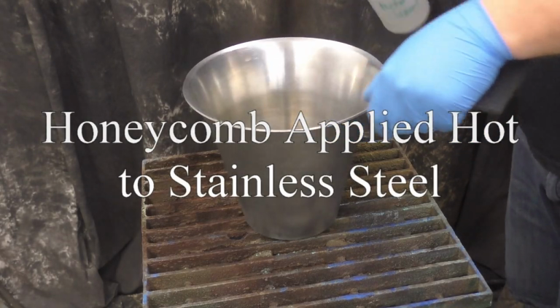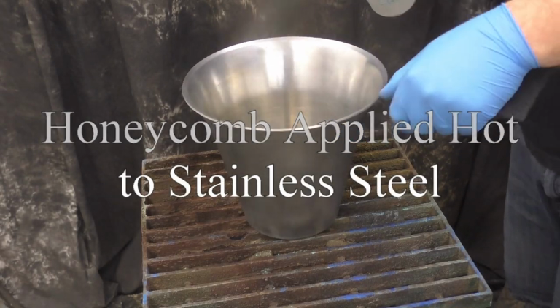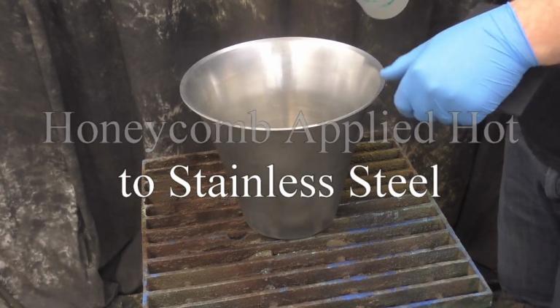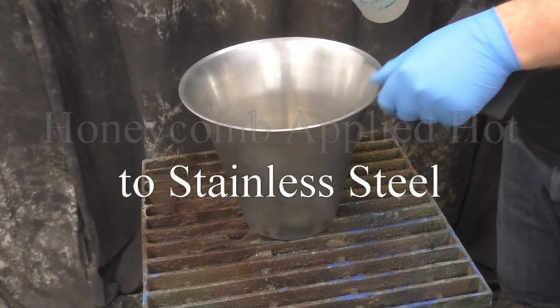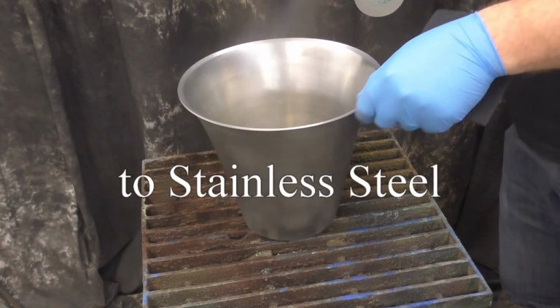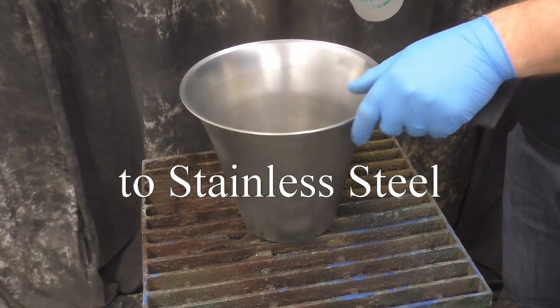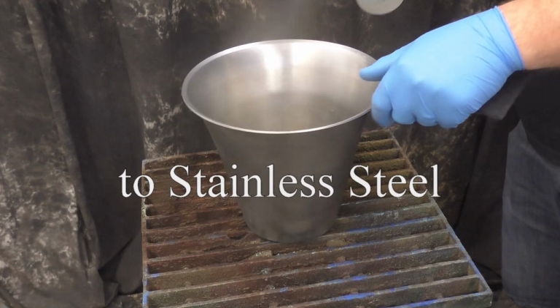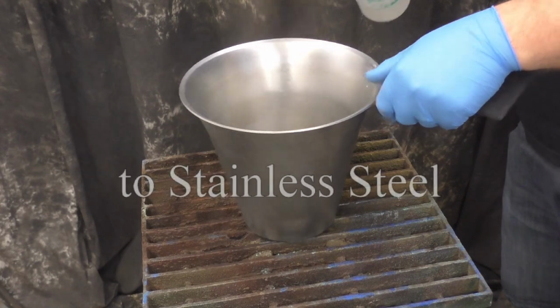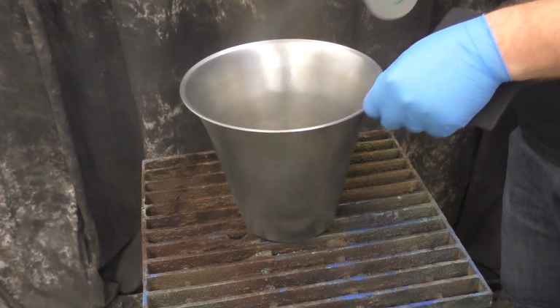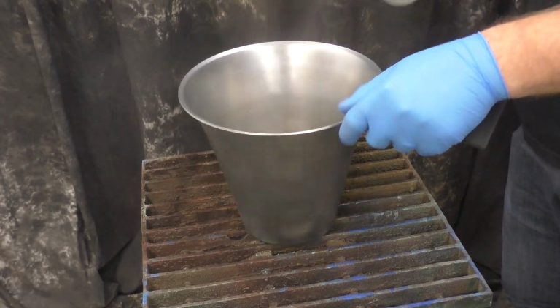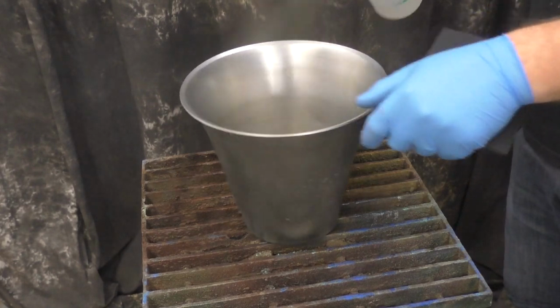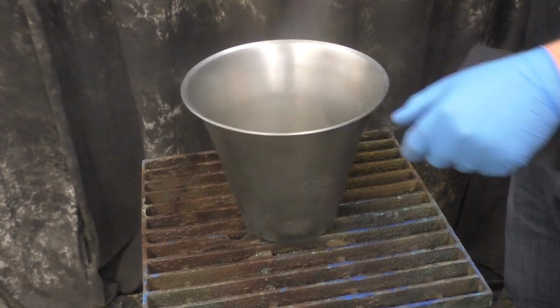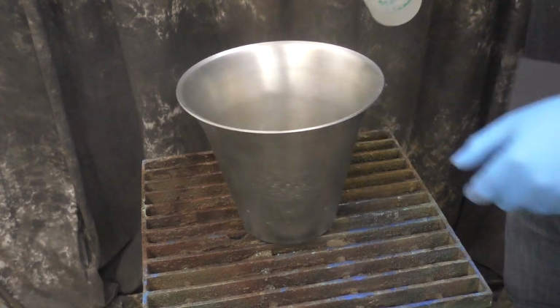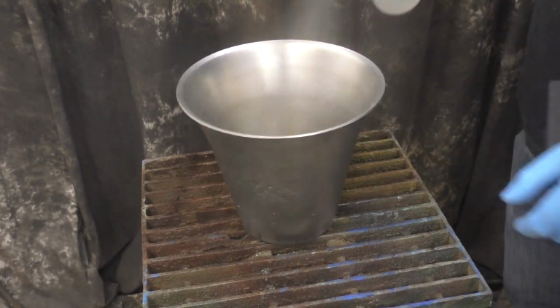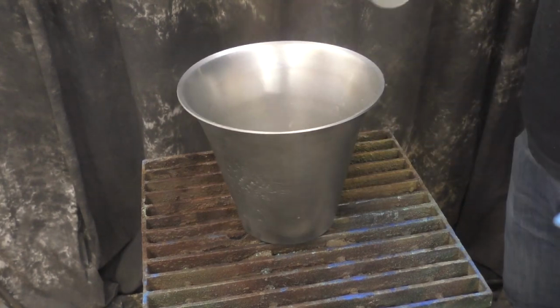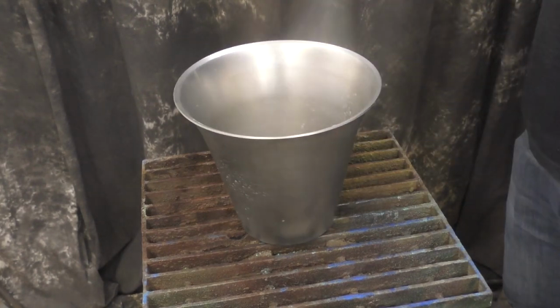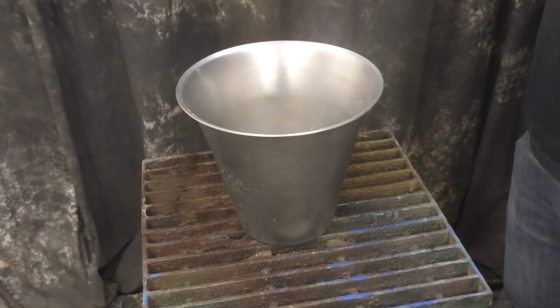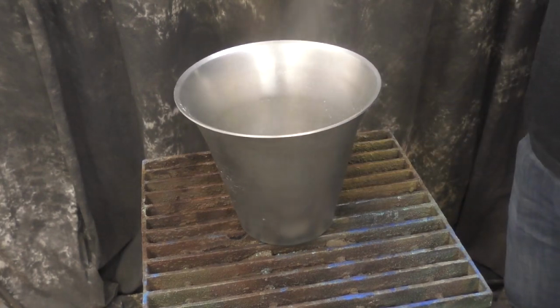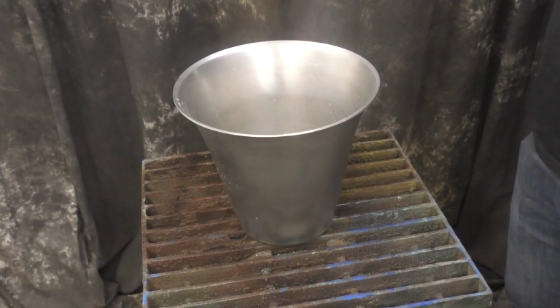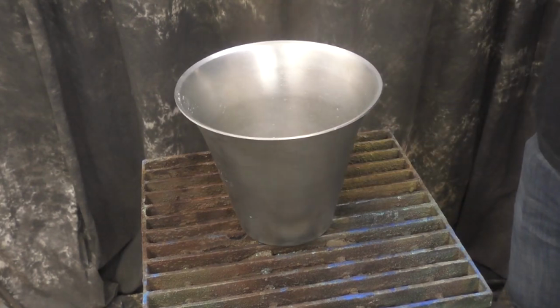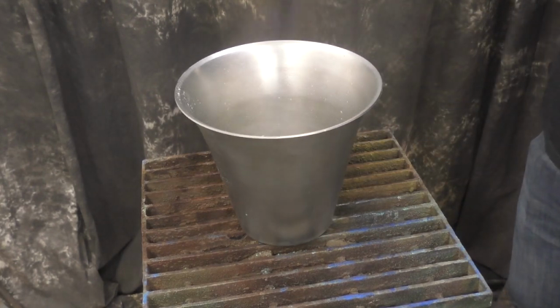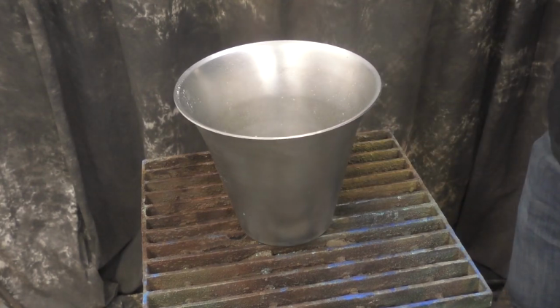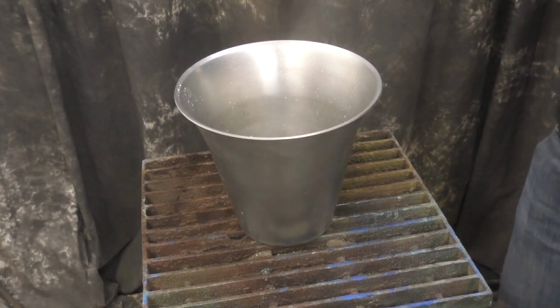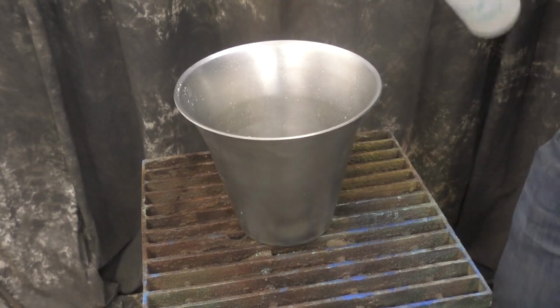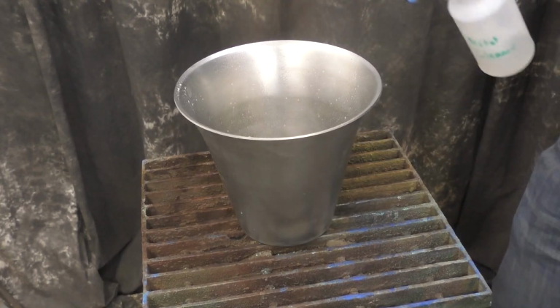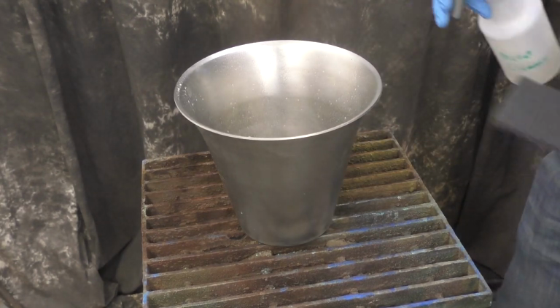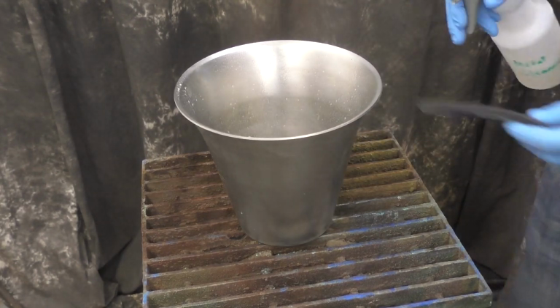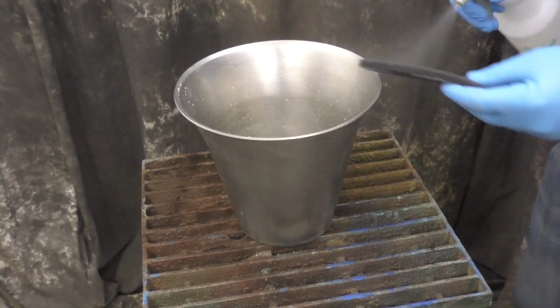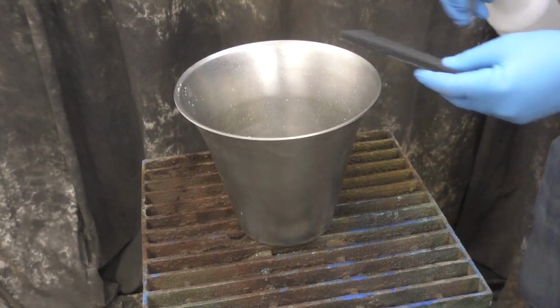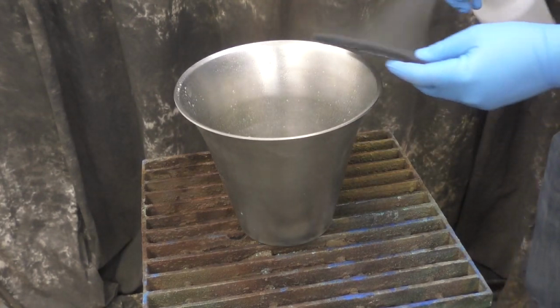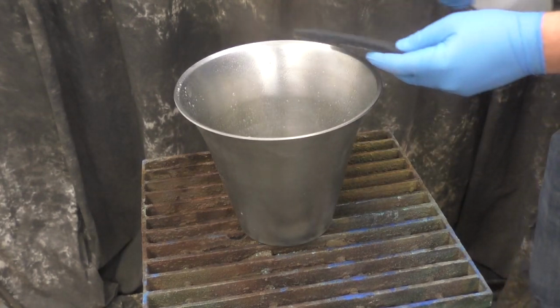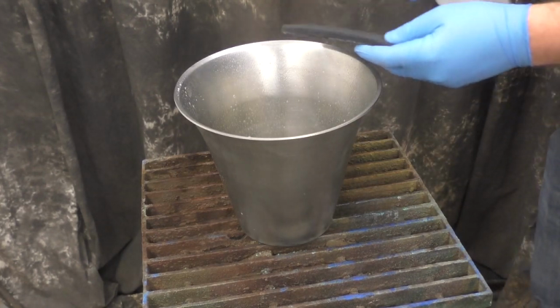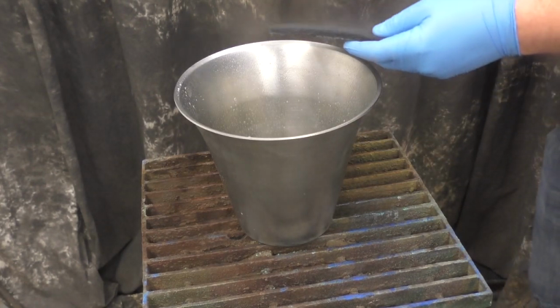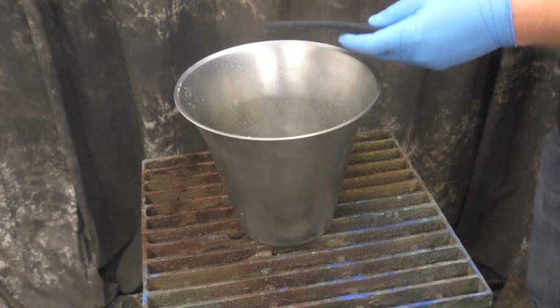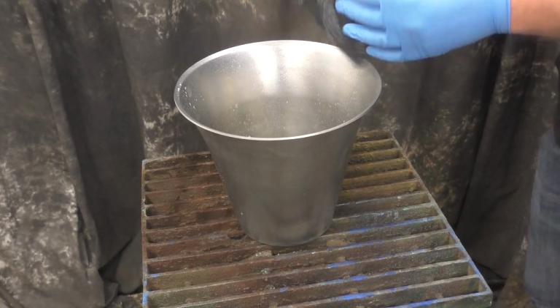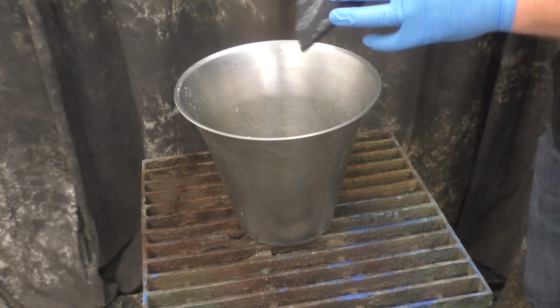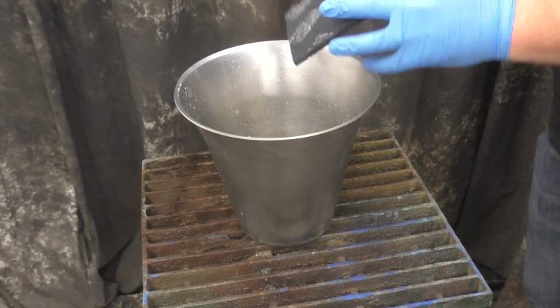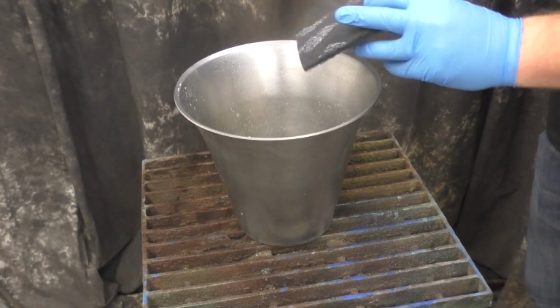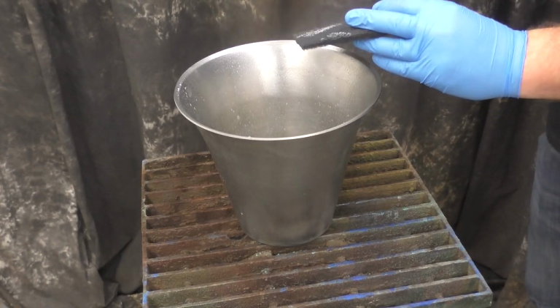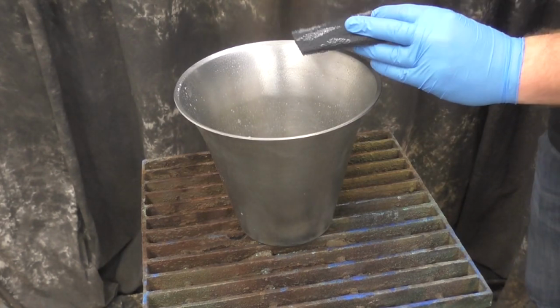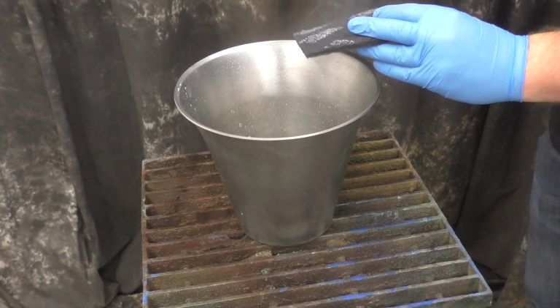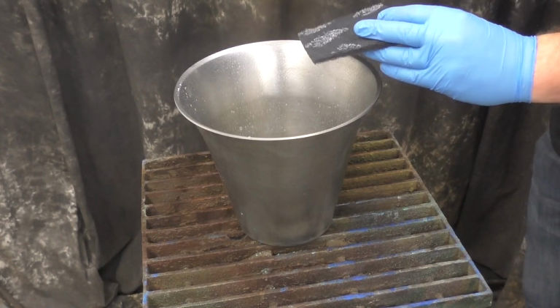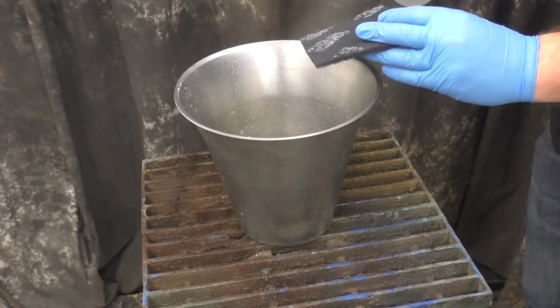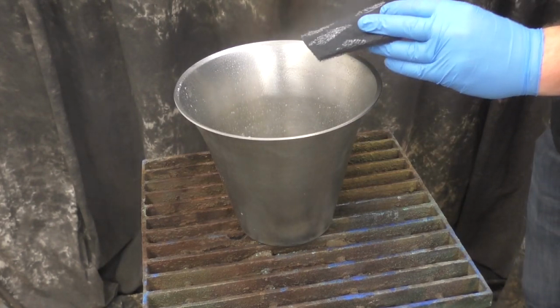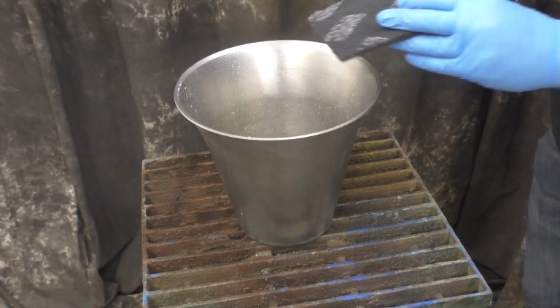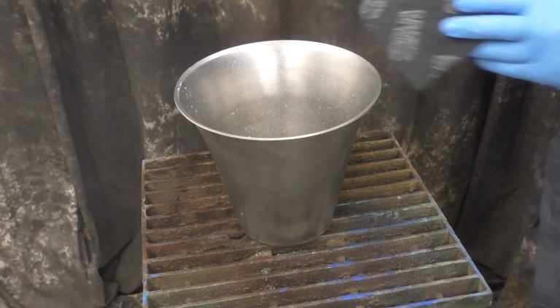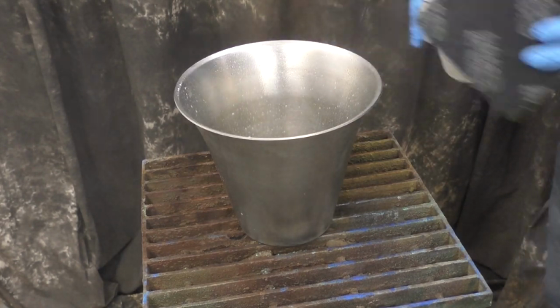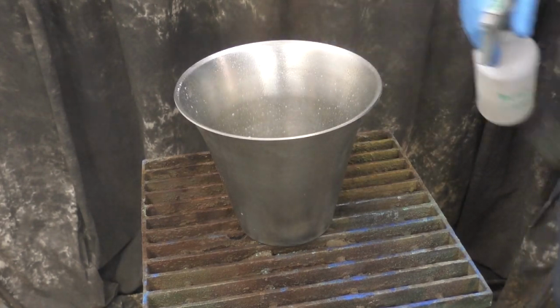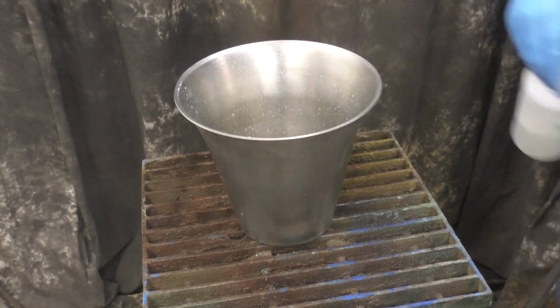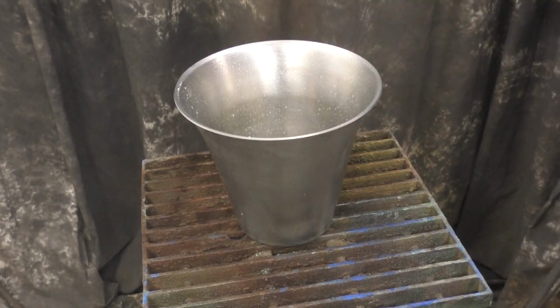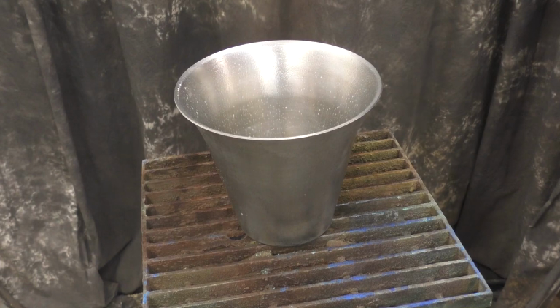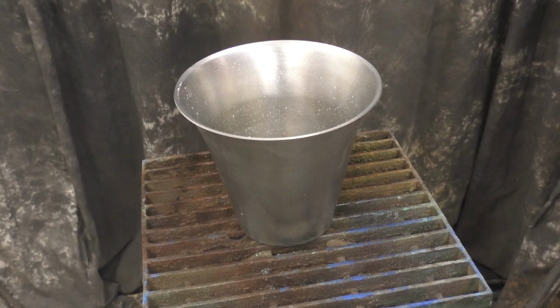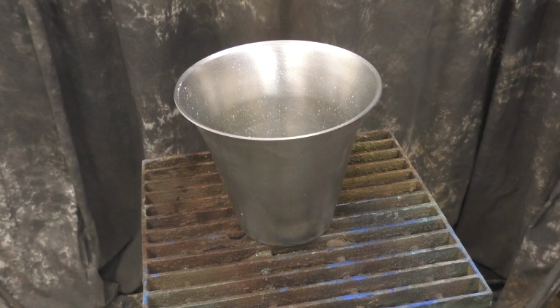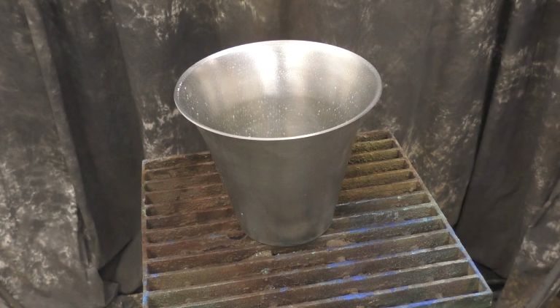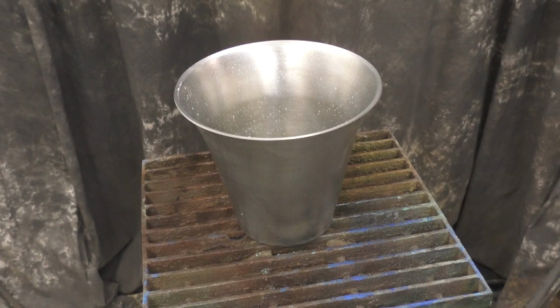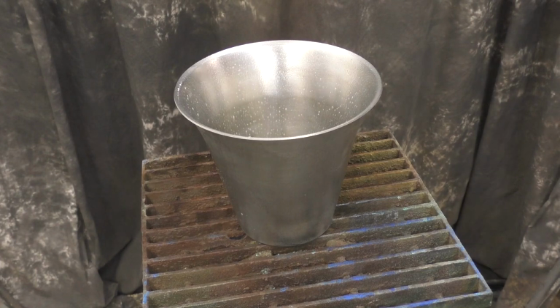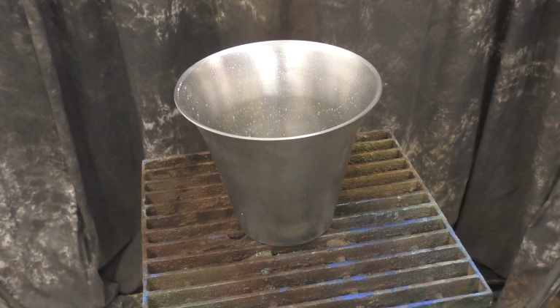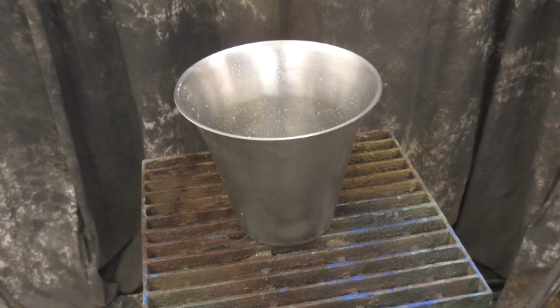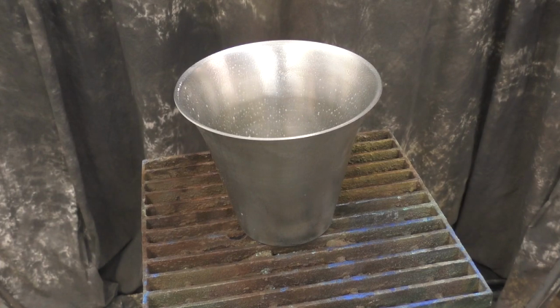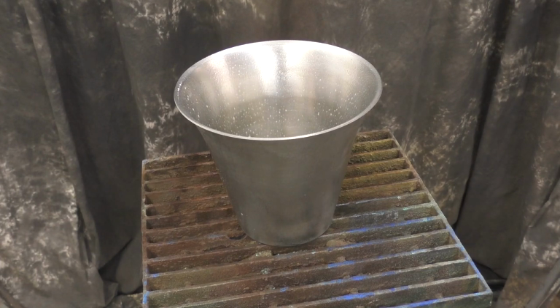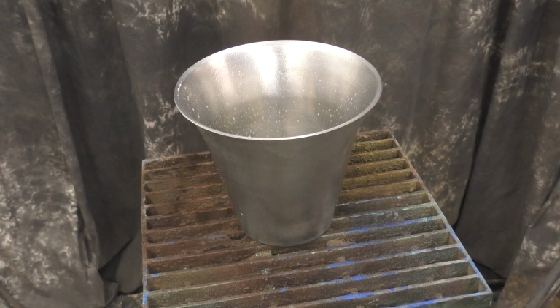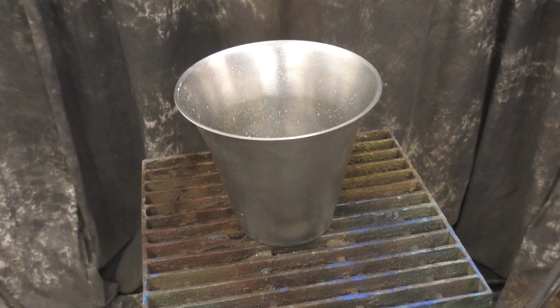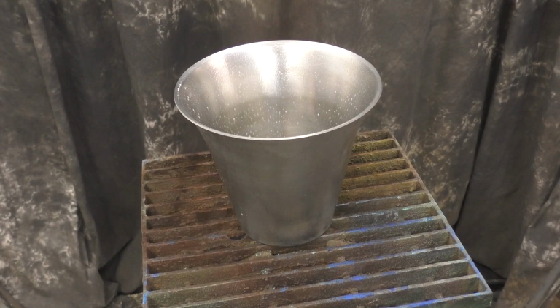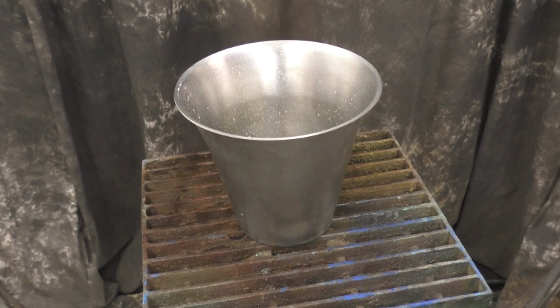In this video we're going to use the new honeycomb patina on this stainless steel champagne bucket.